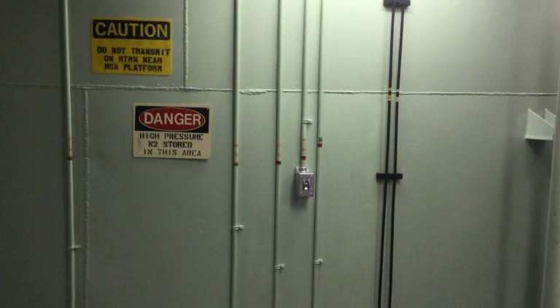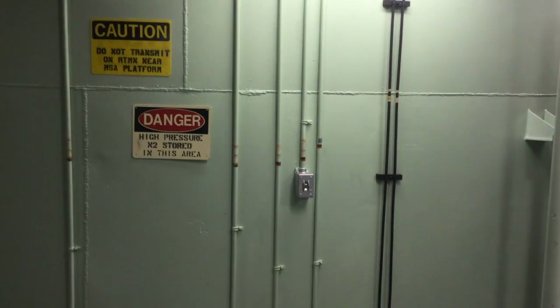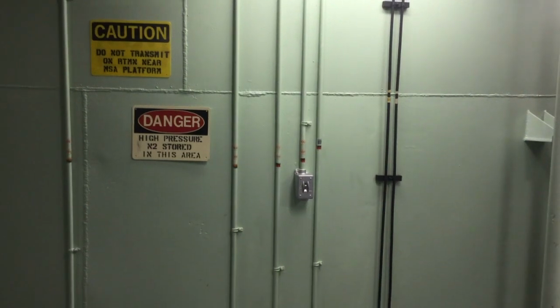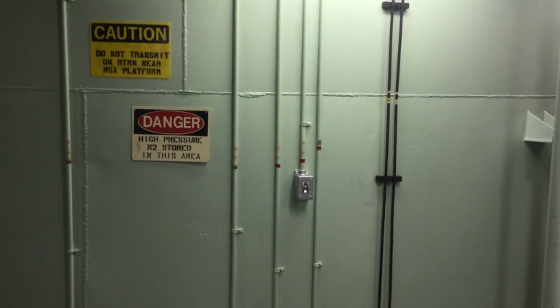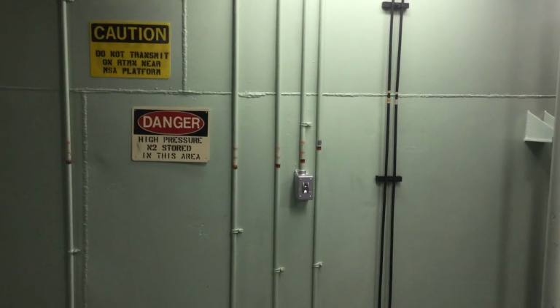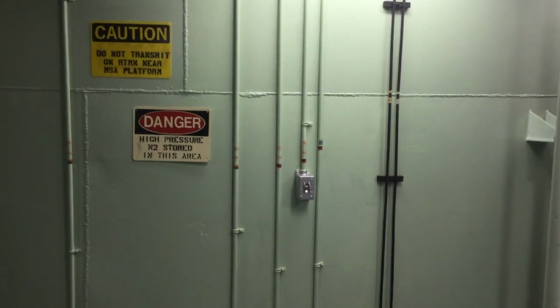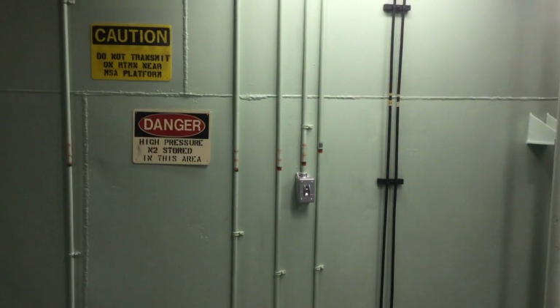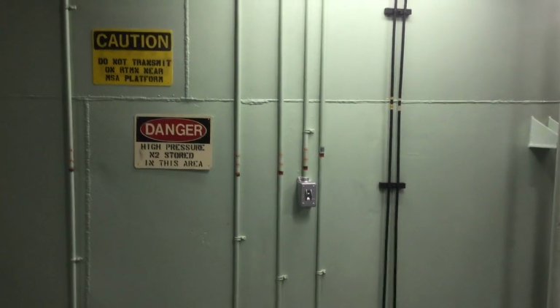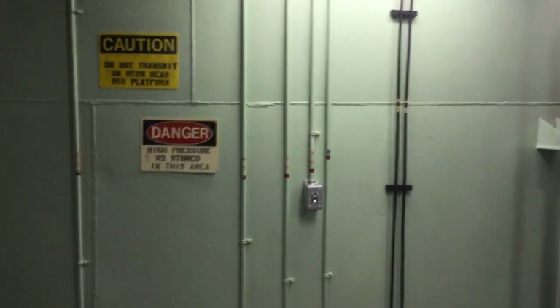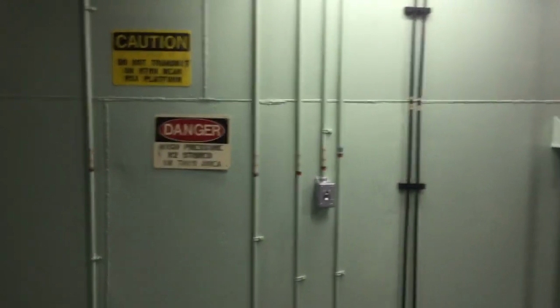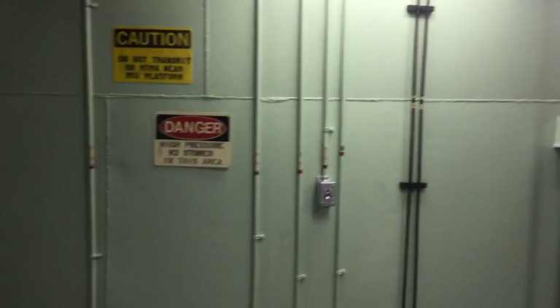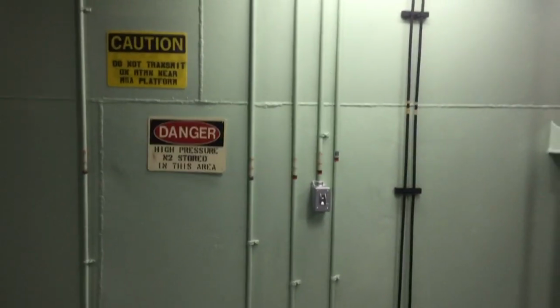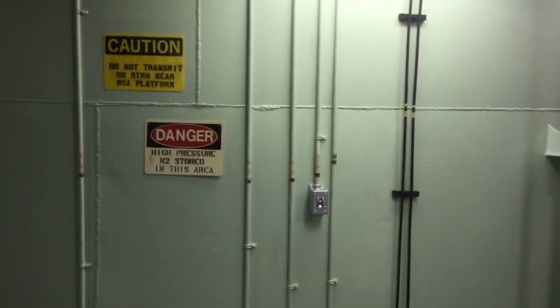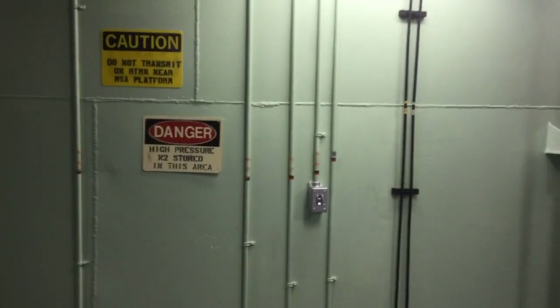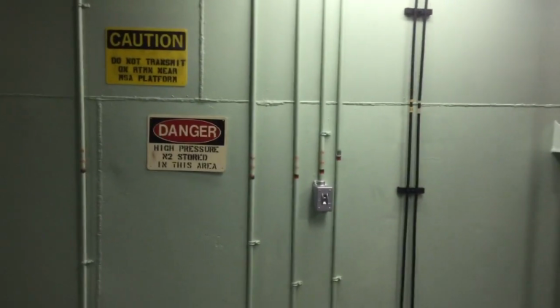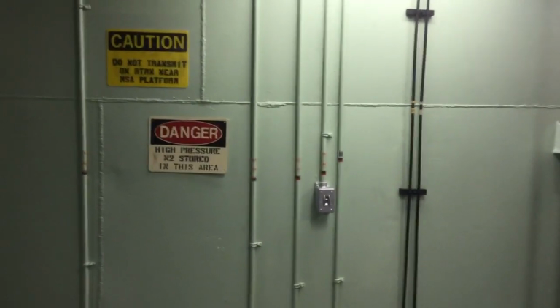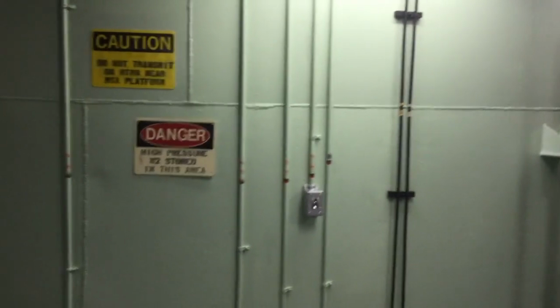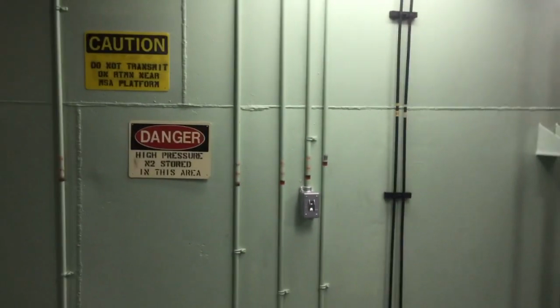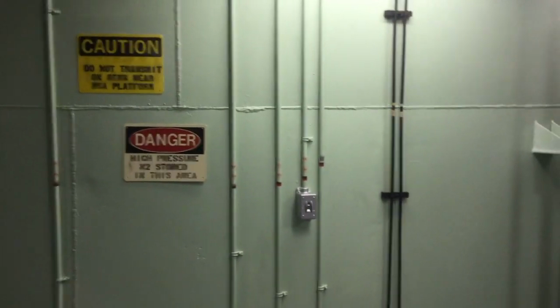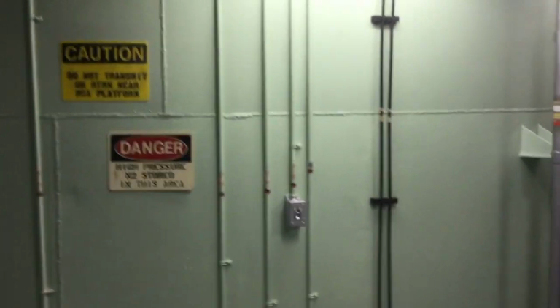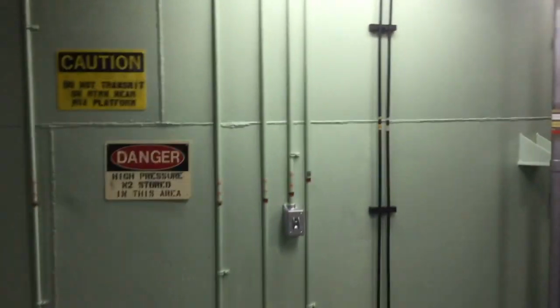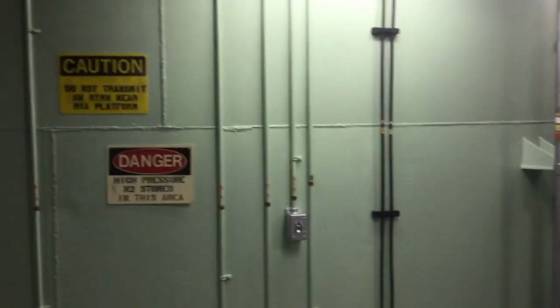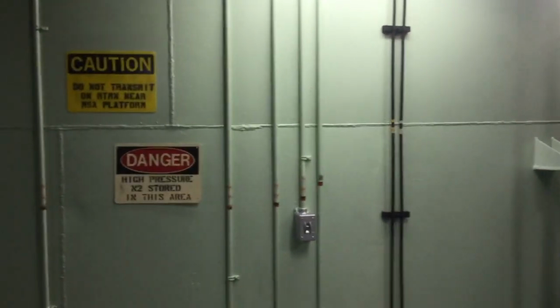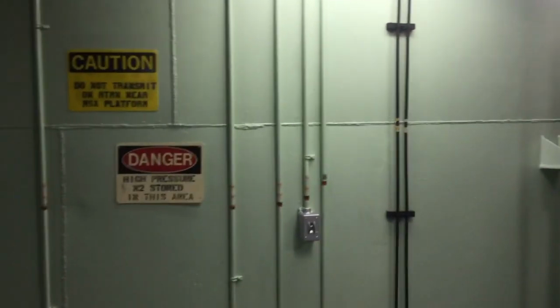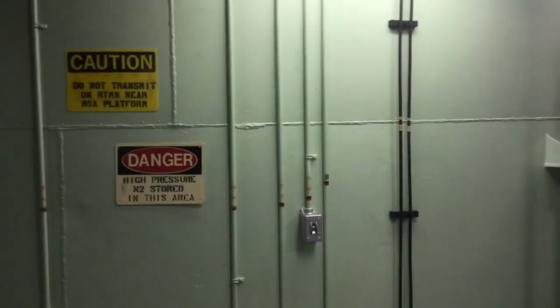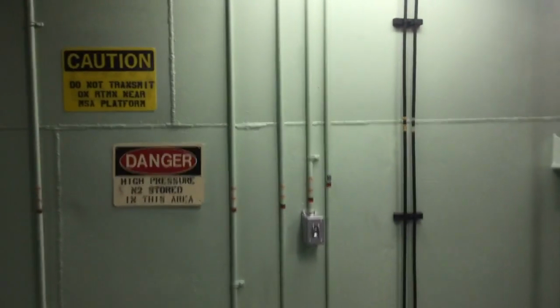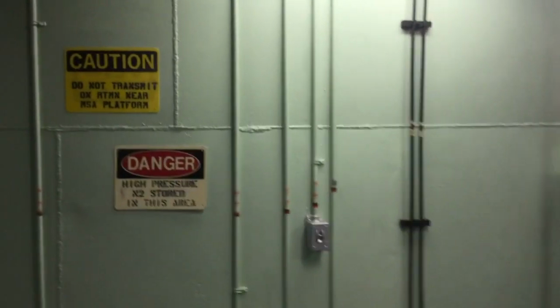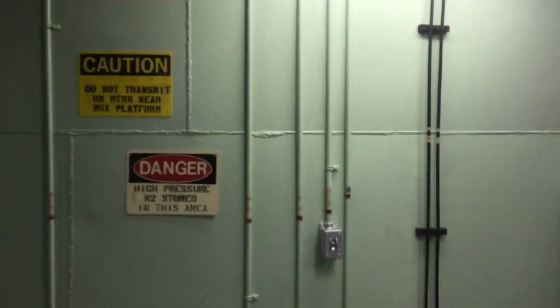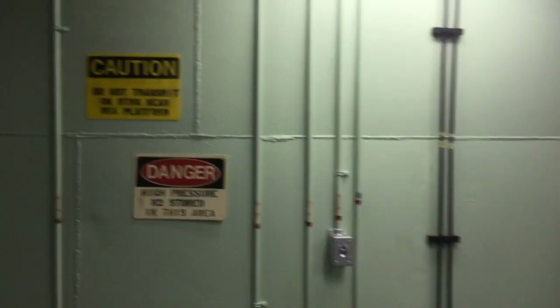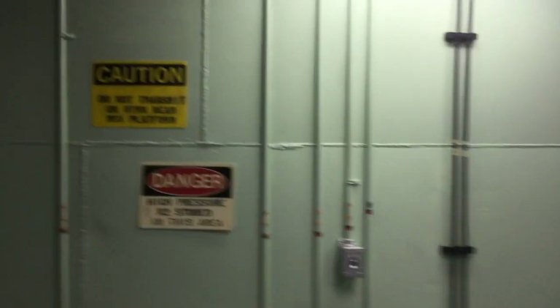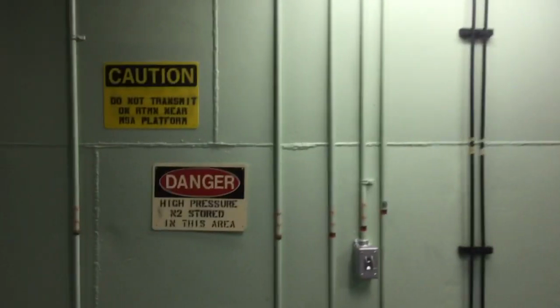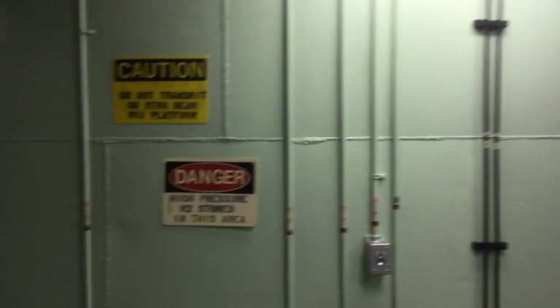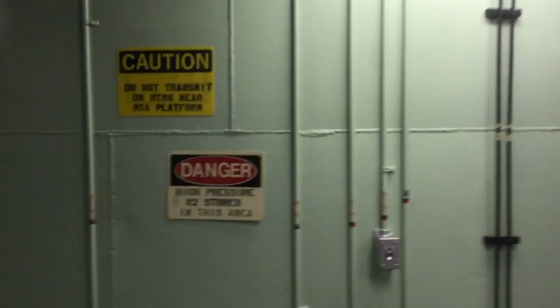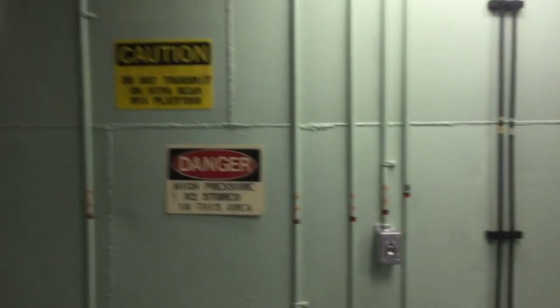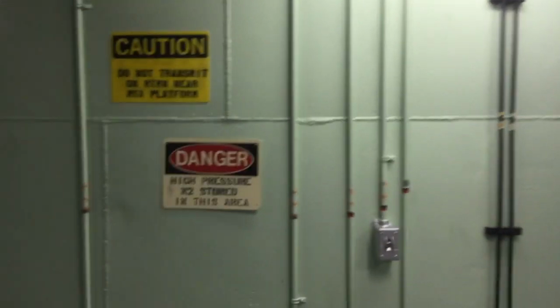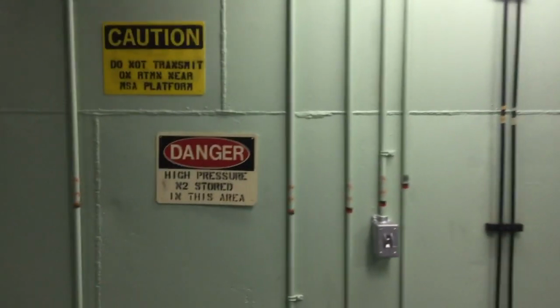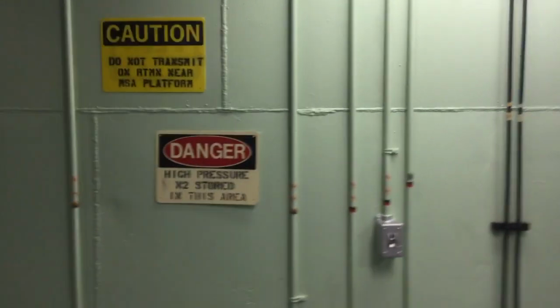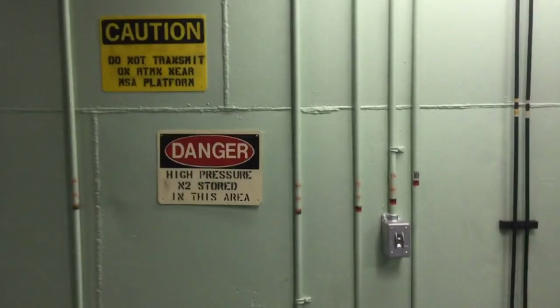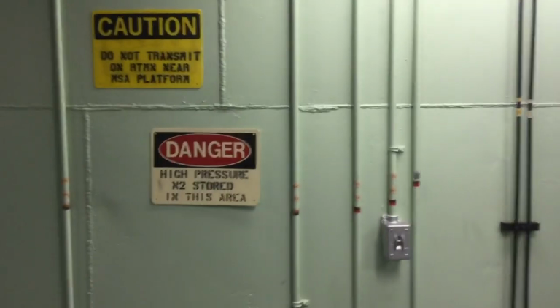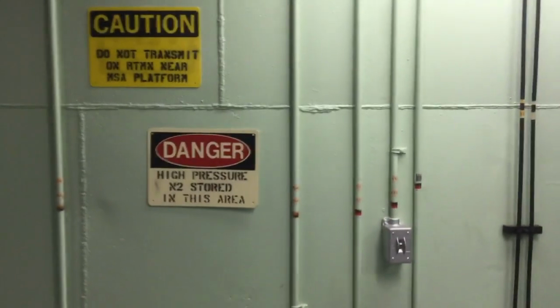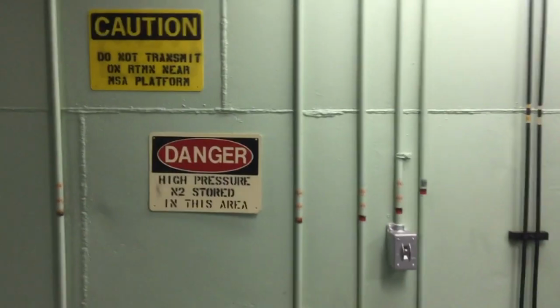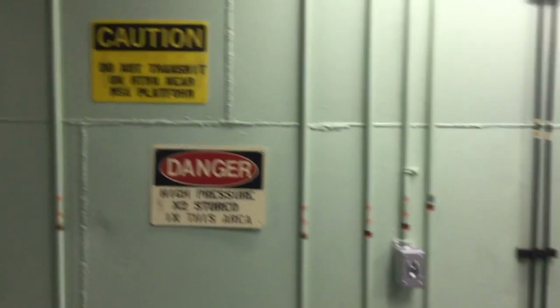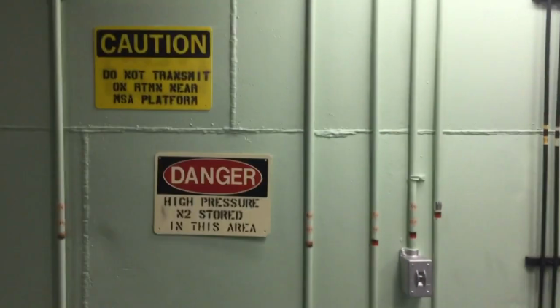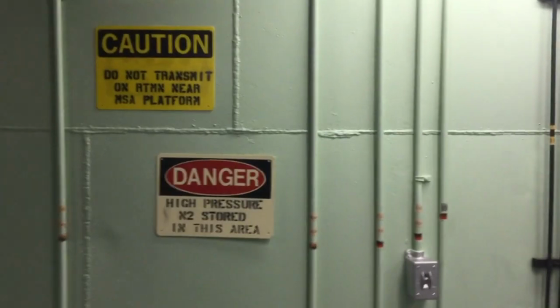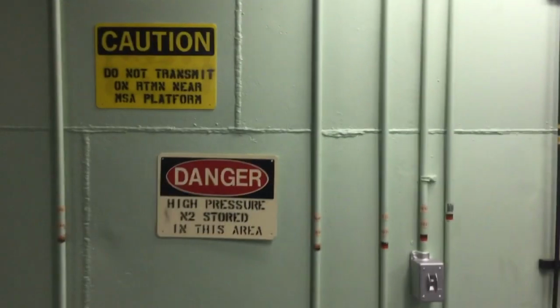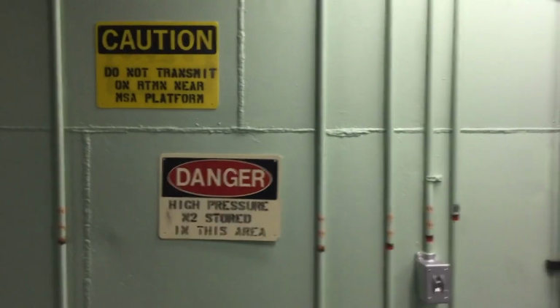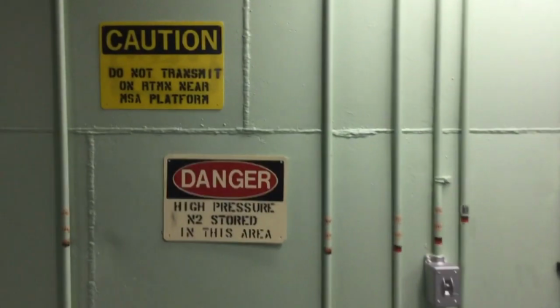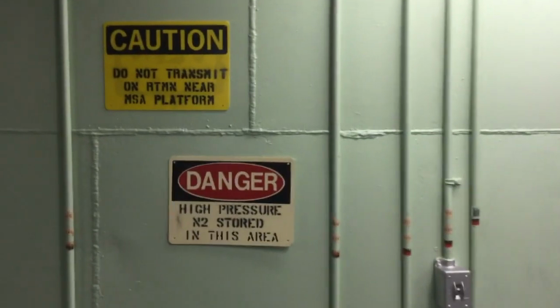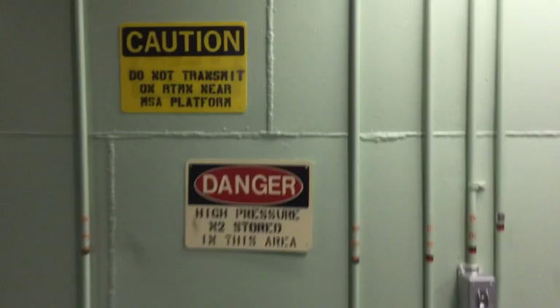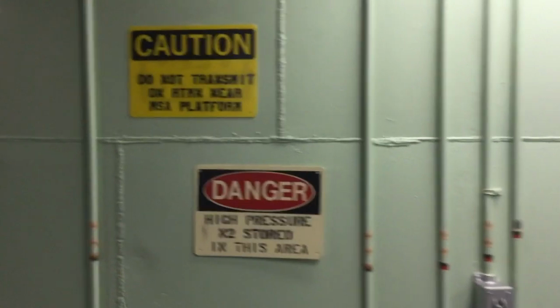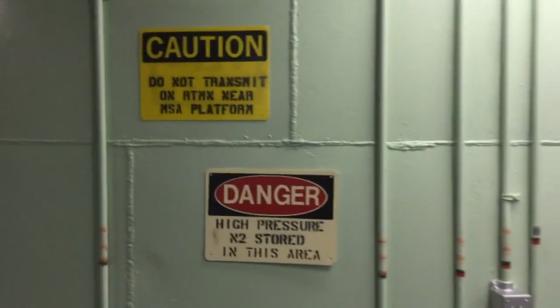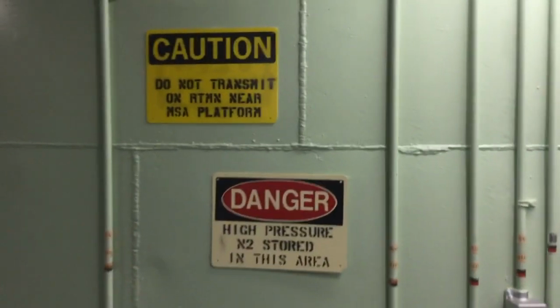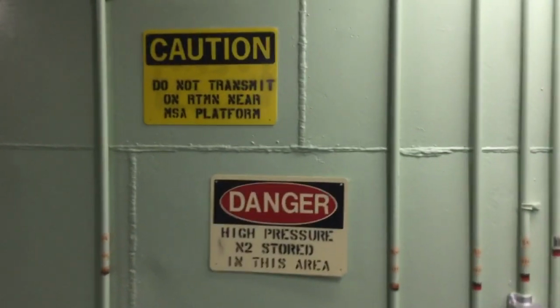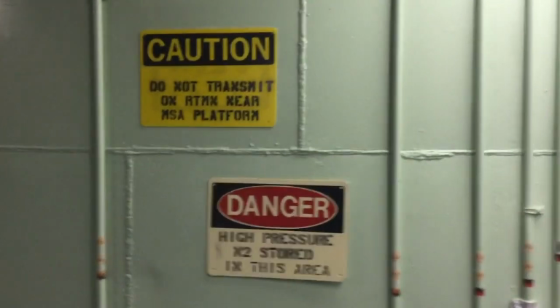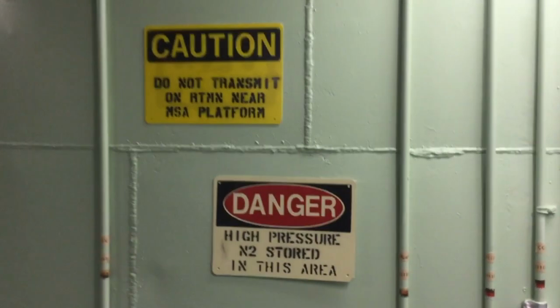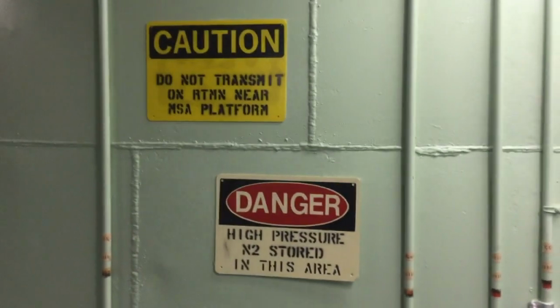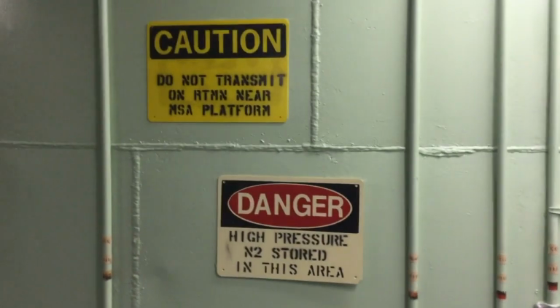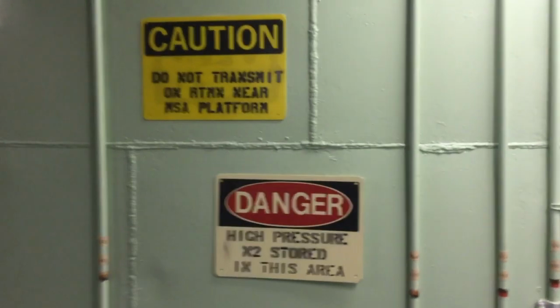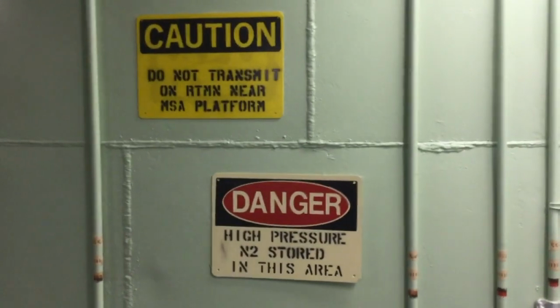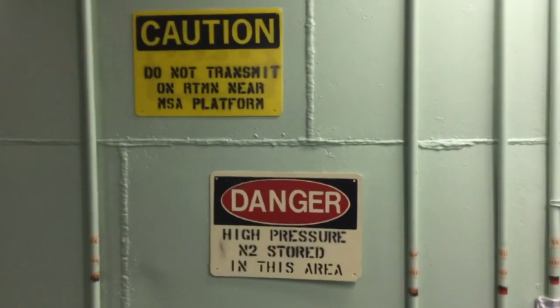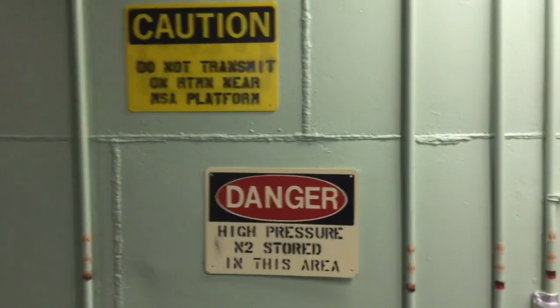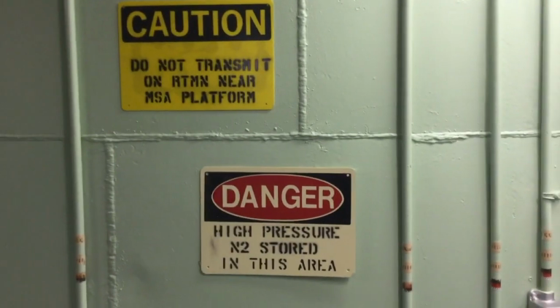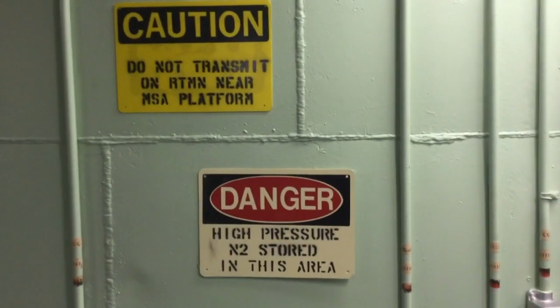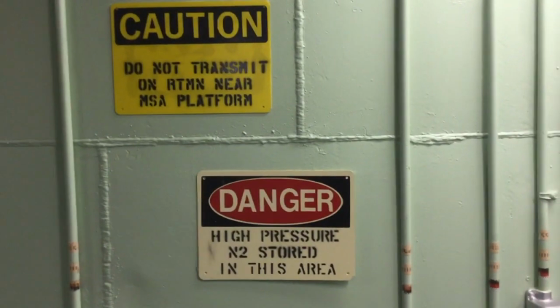Hi everybody. This is a quick tour of level 6 in the silo. Level 6 is about 95 feet below the surface.